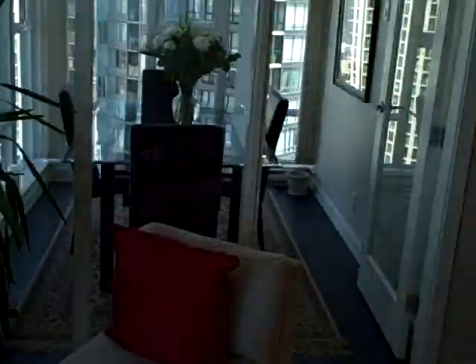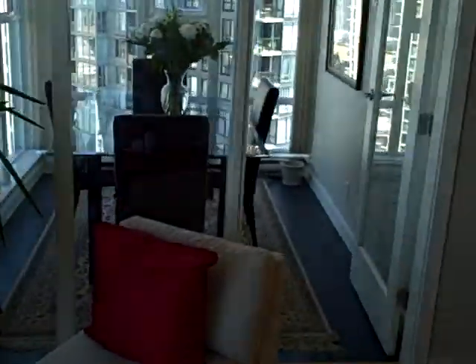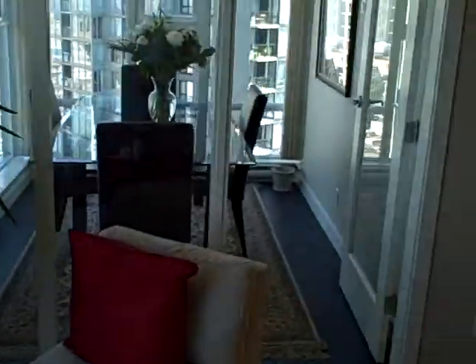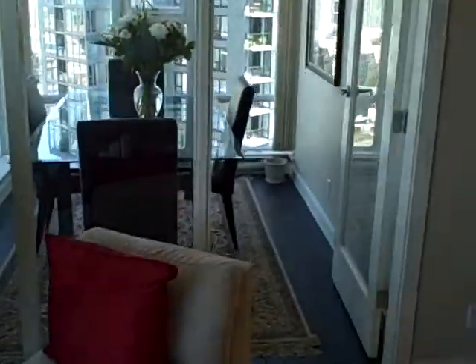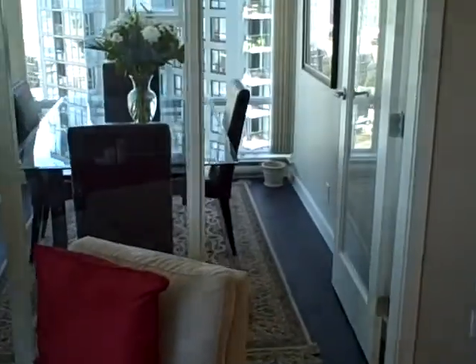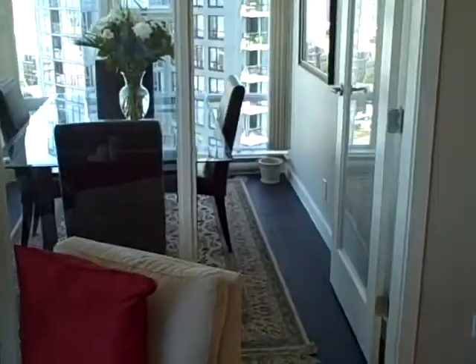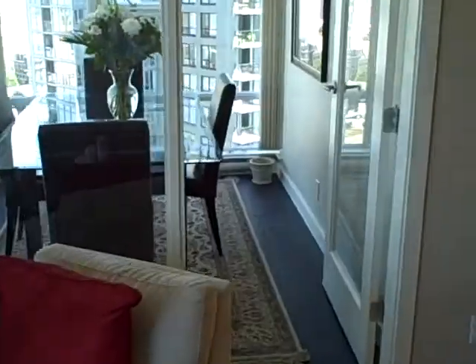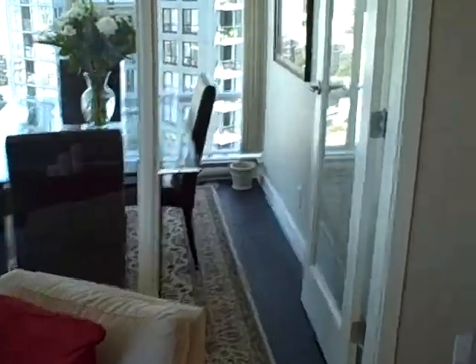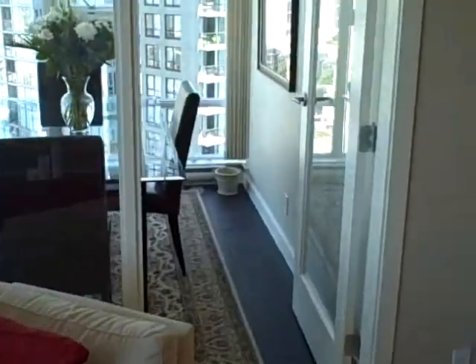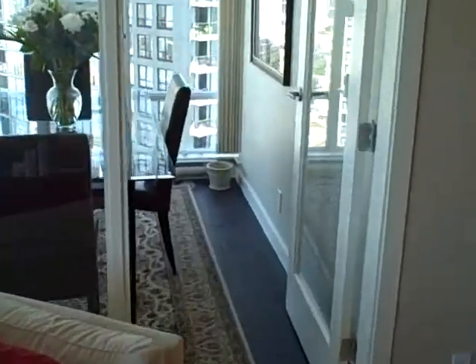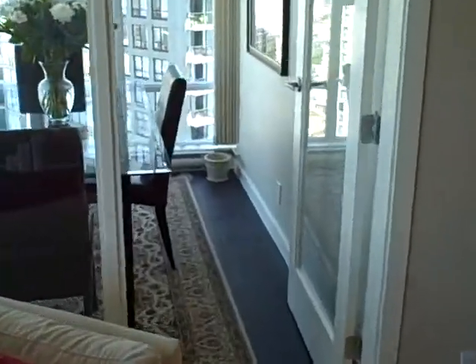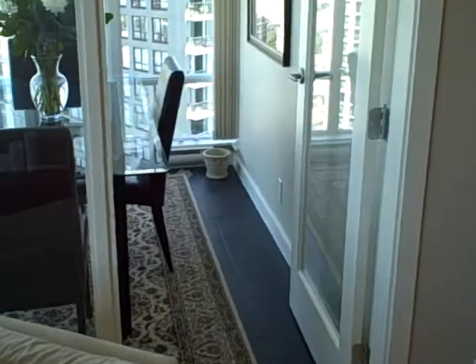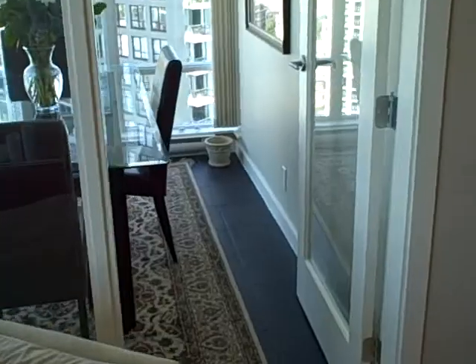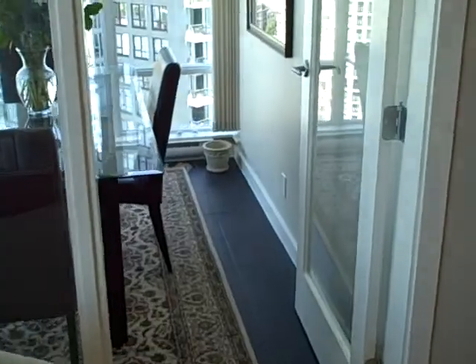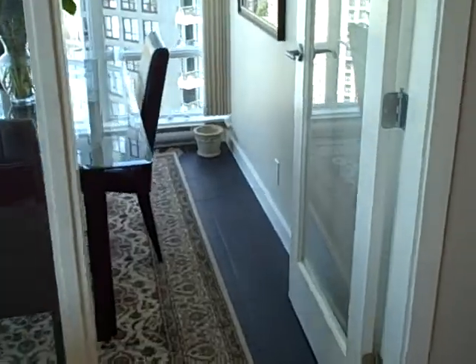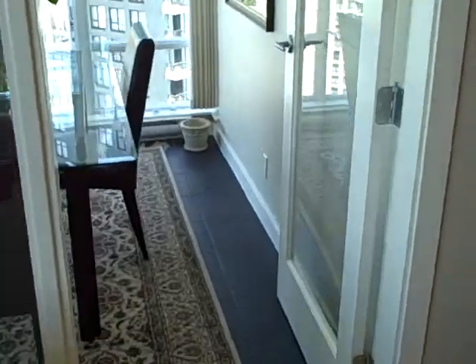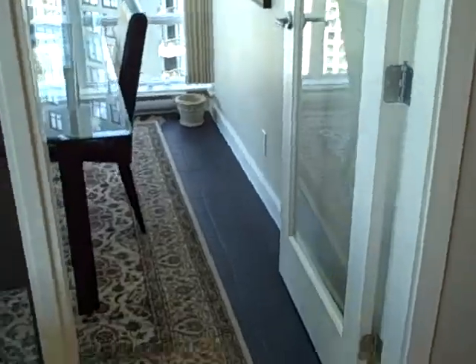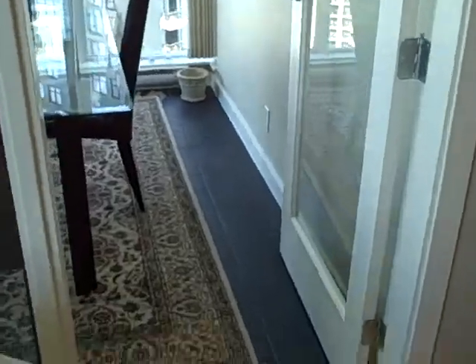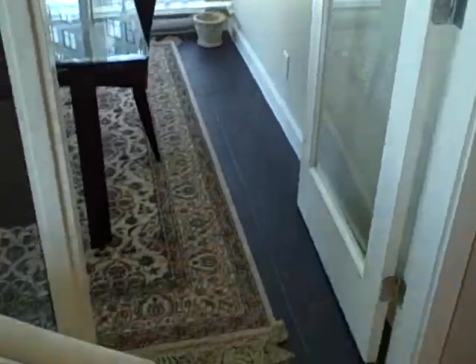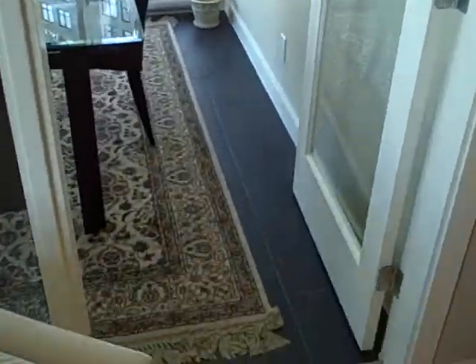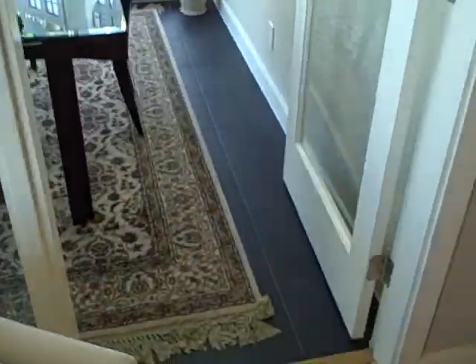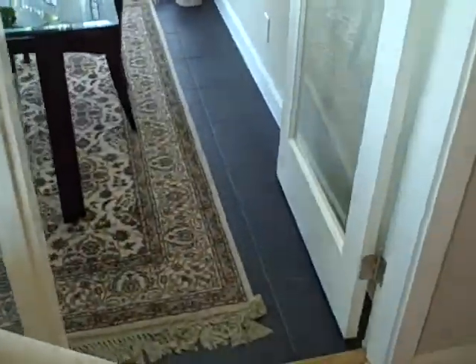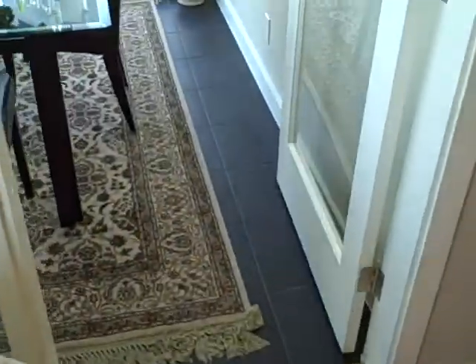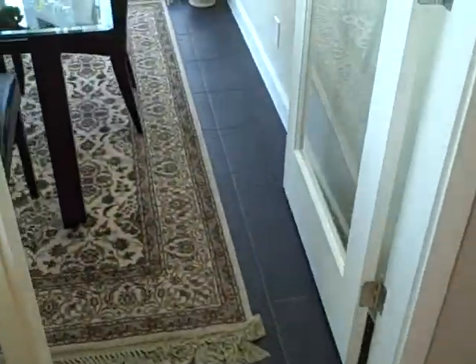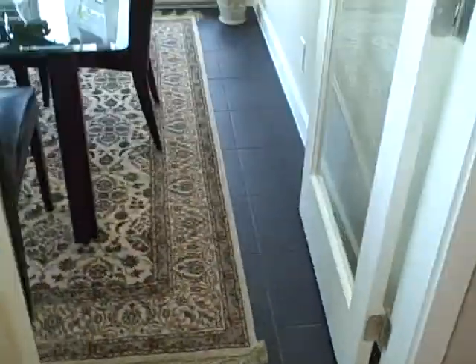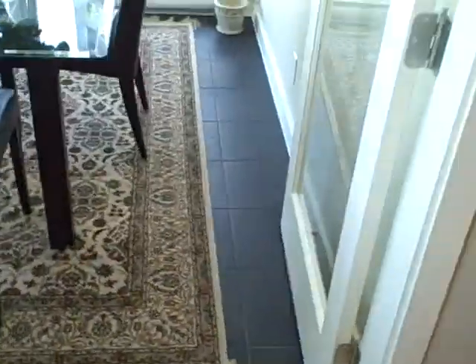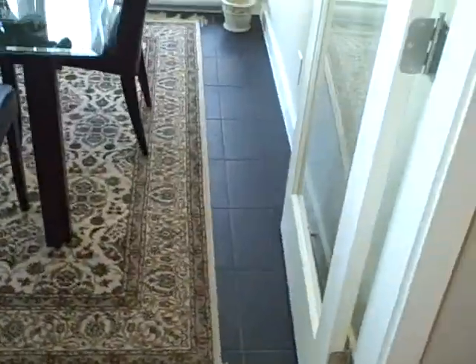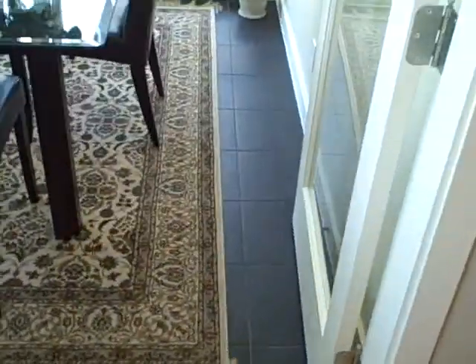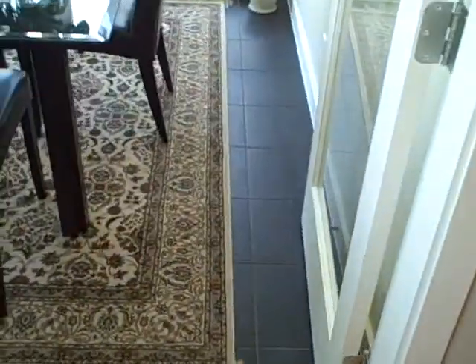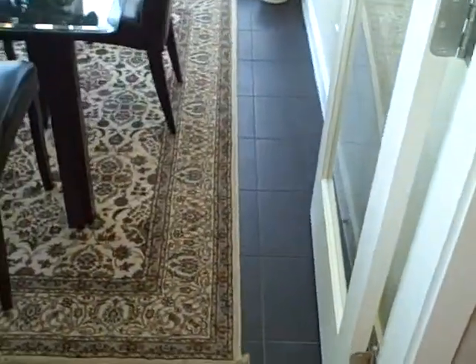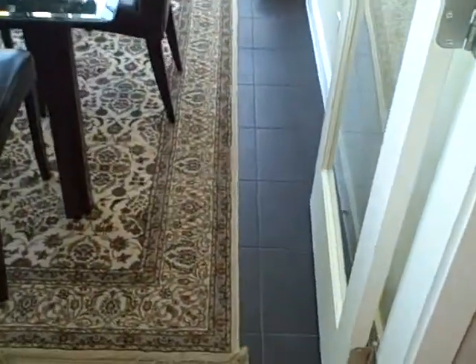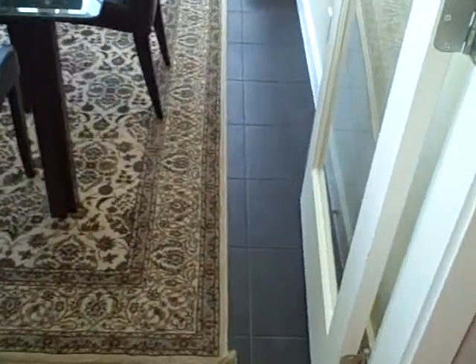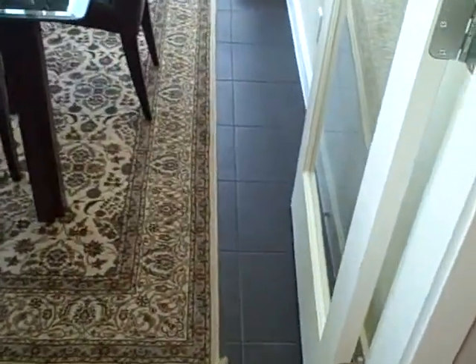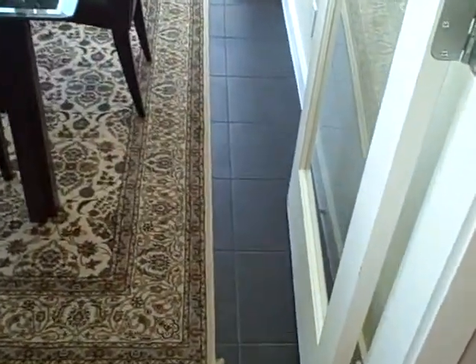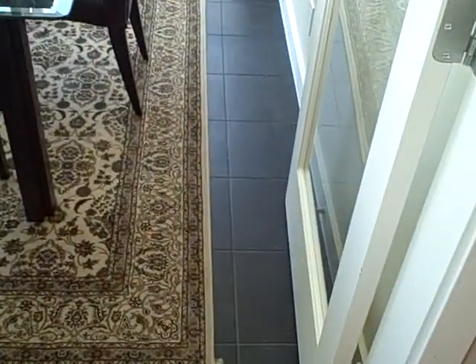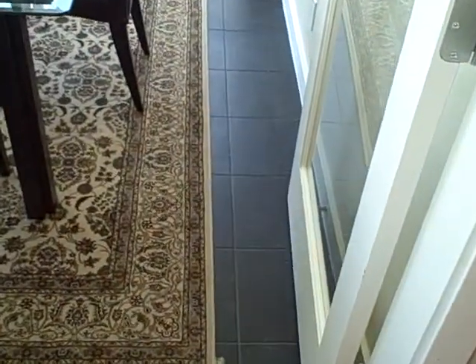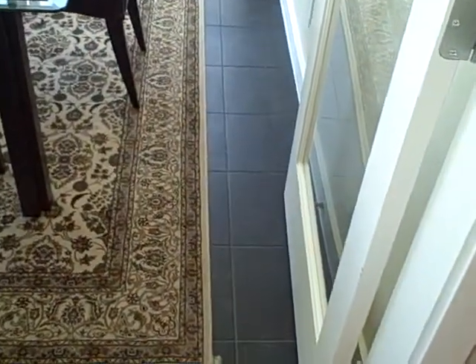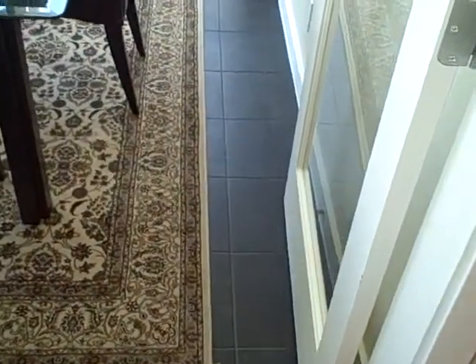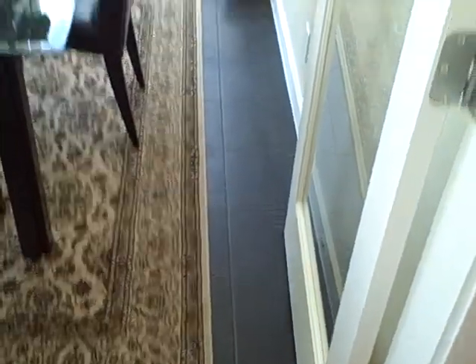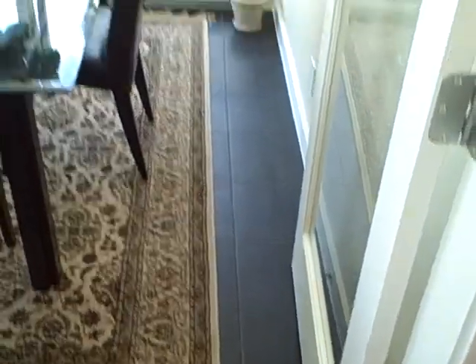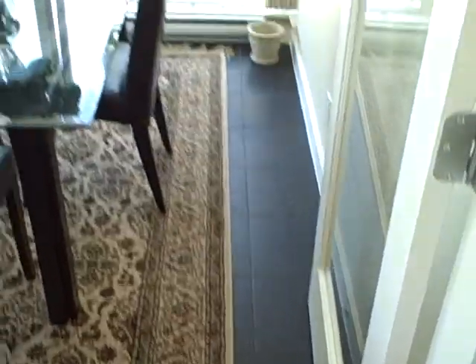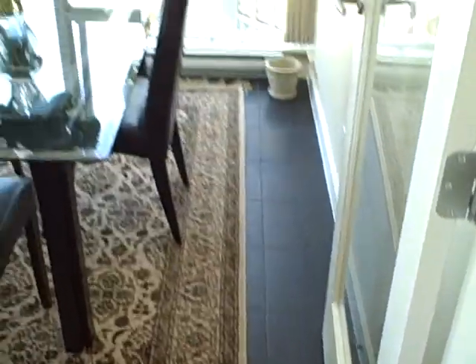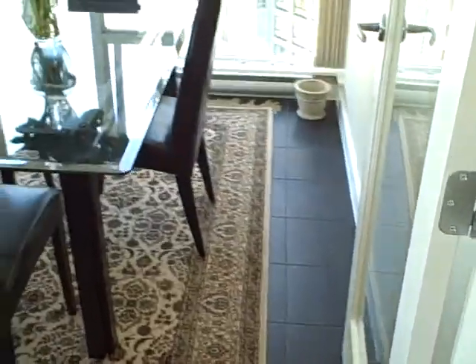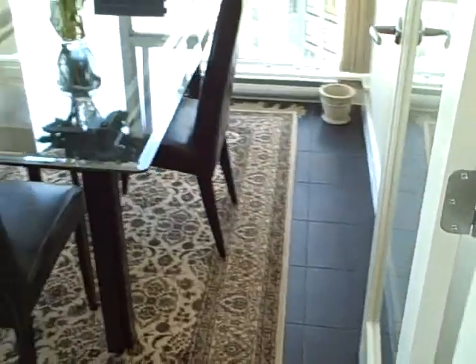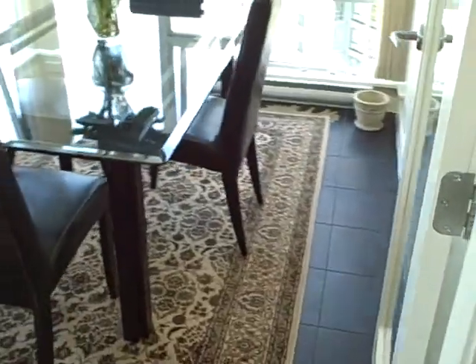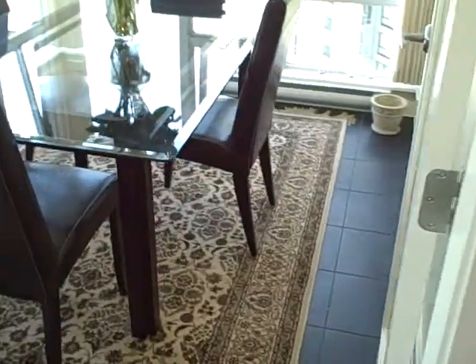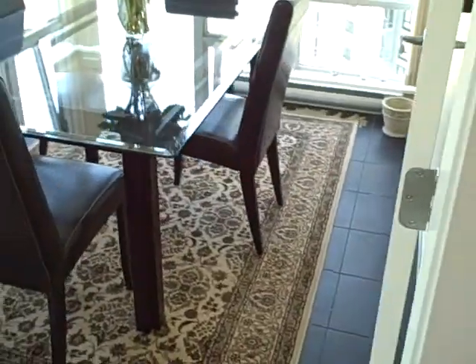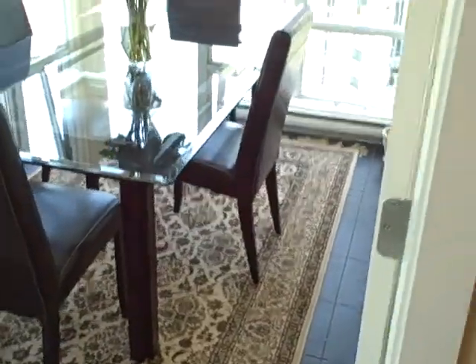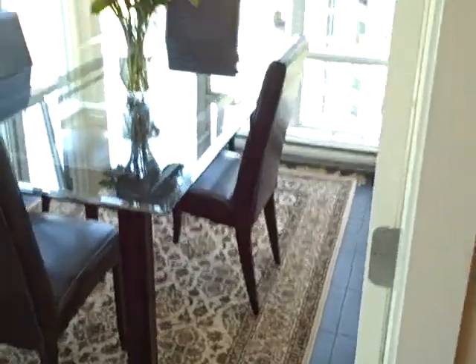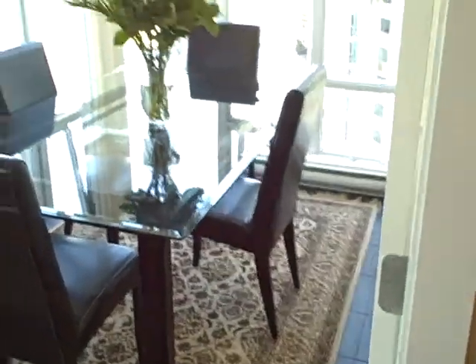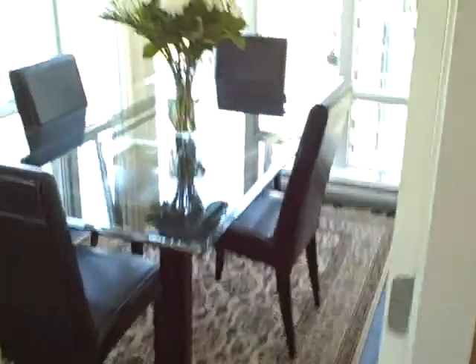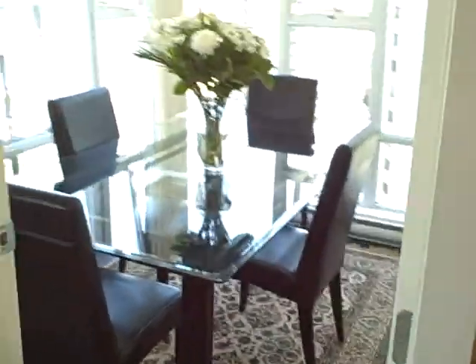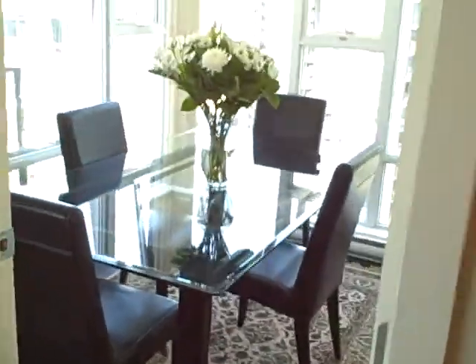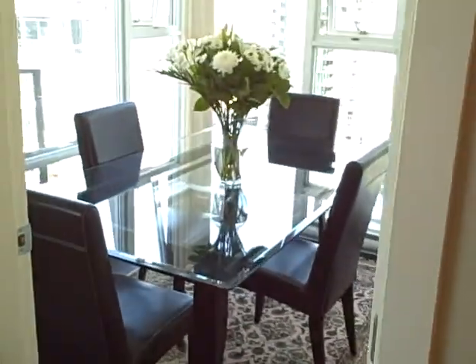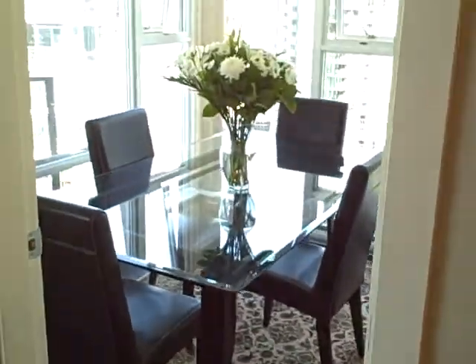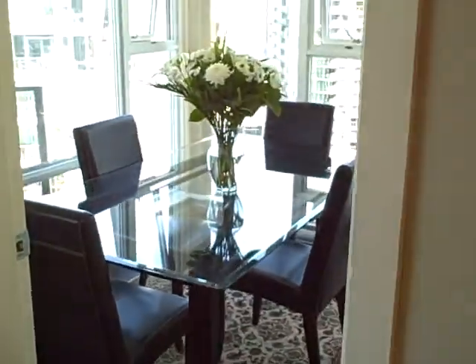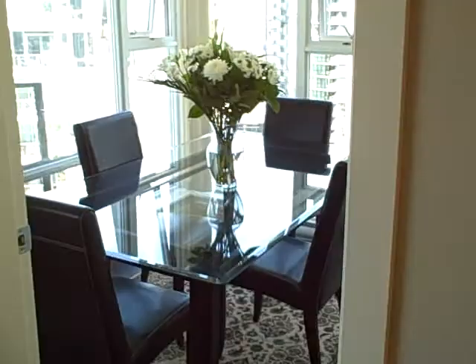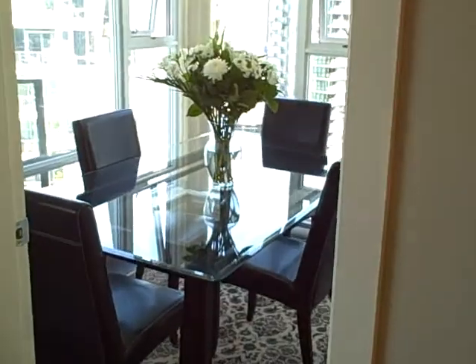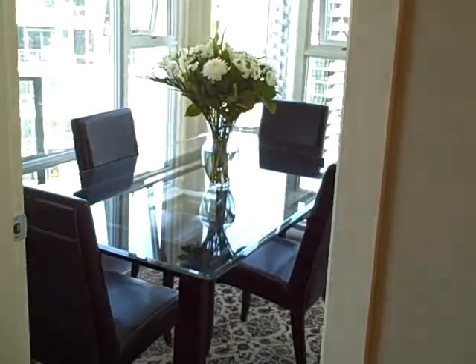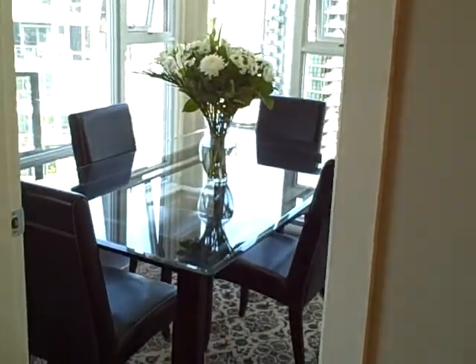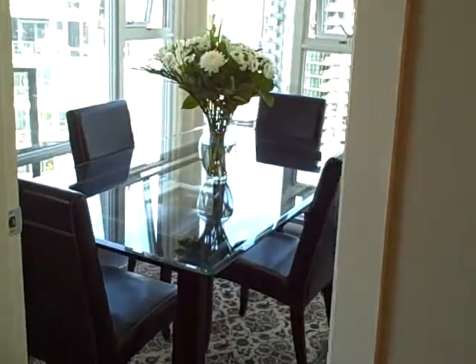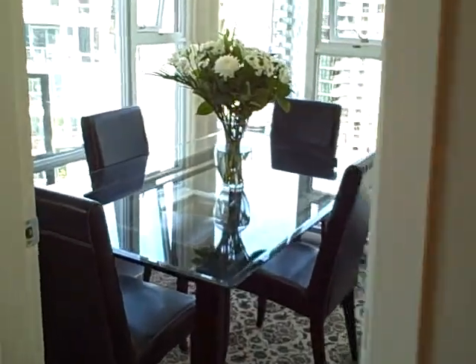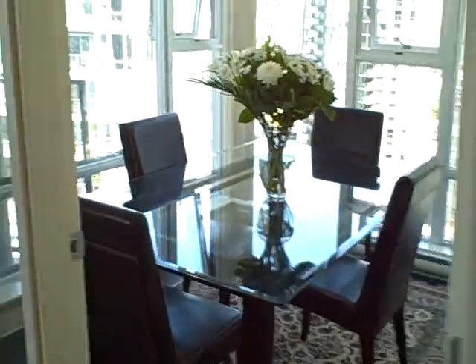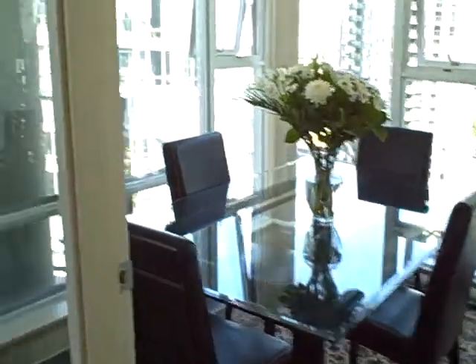Another thing I wanted to show you was the size of the den. Look at that — every one of those tiles is one foot long, so you could actually use that as a bedroom.